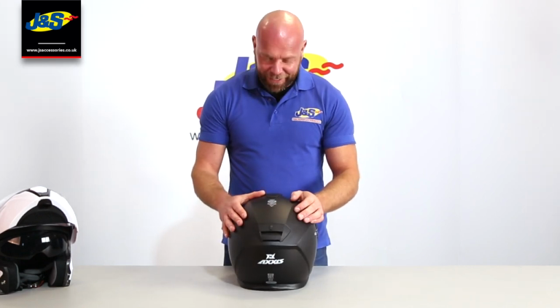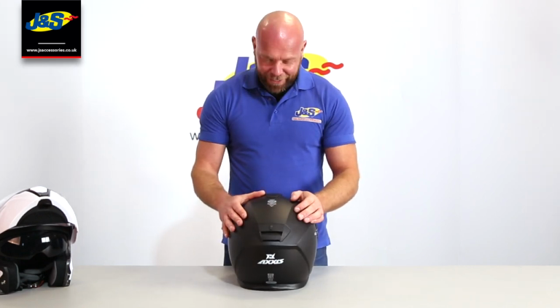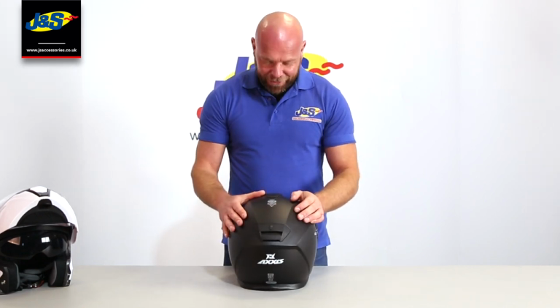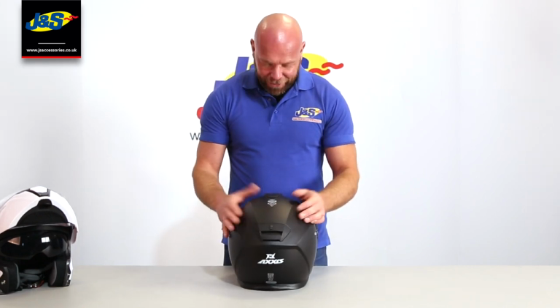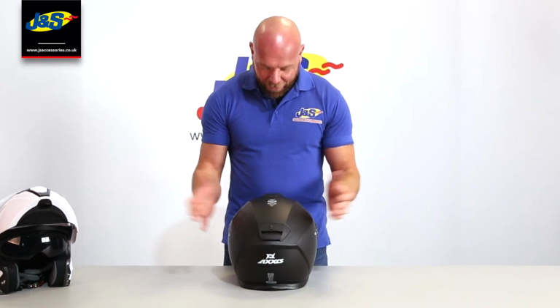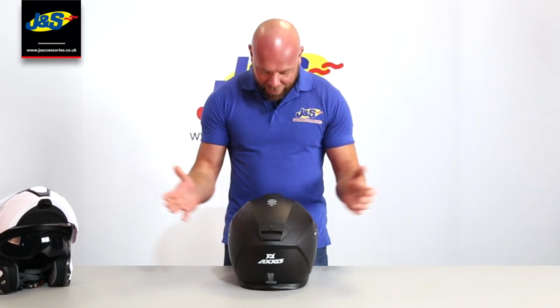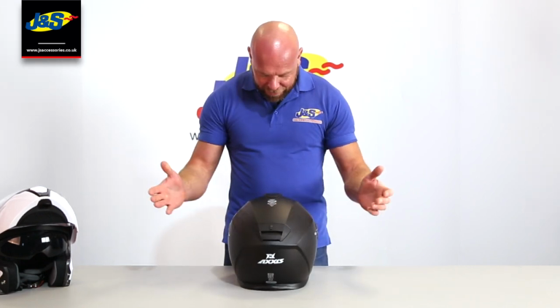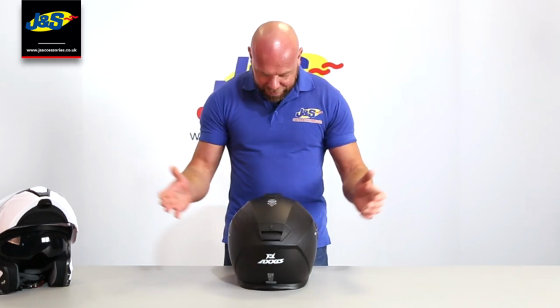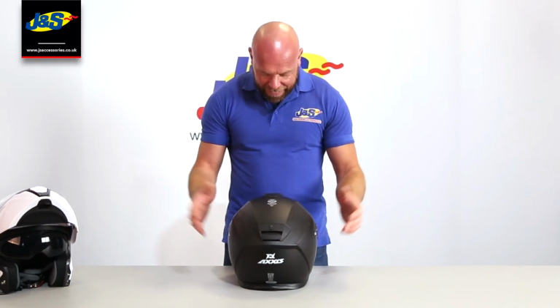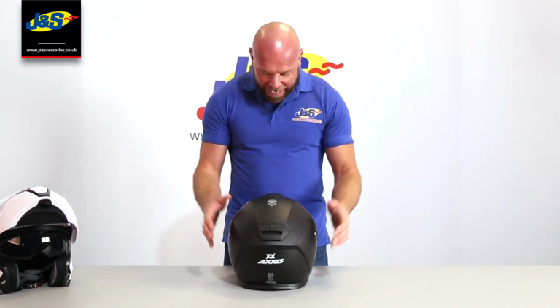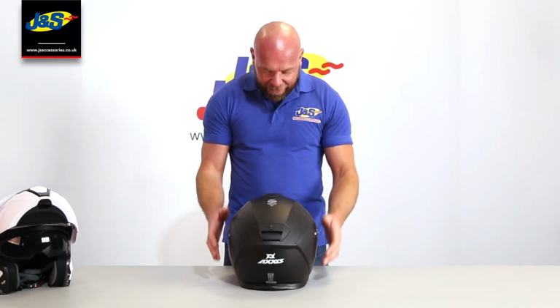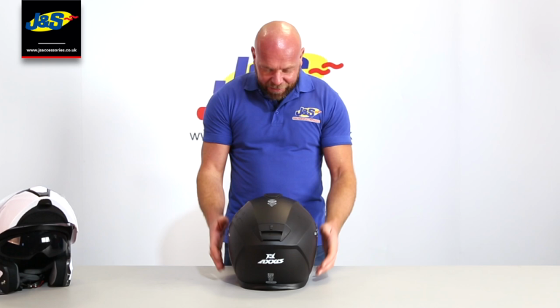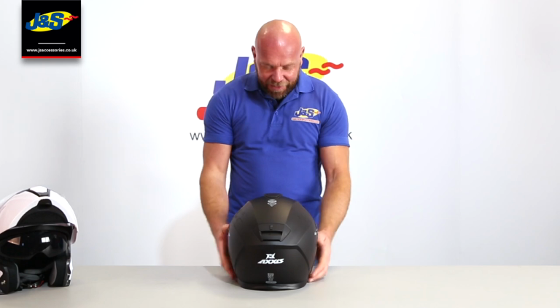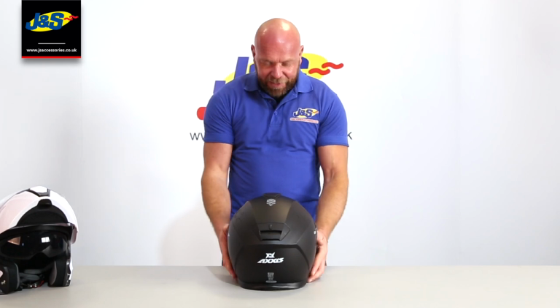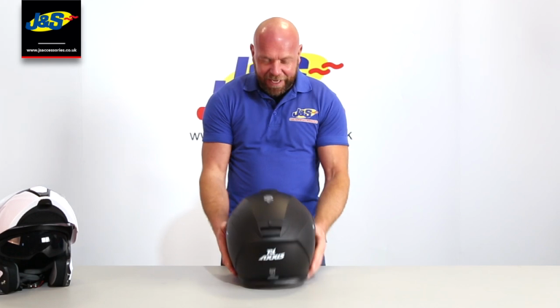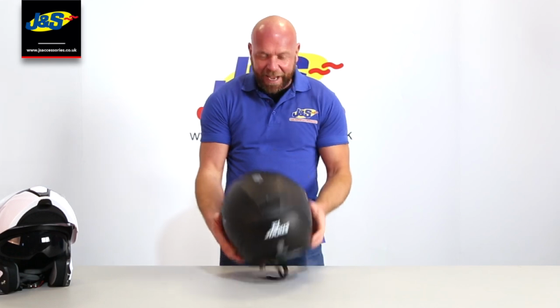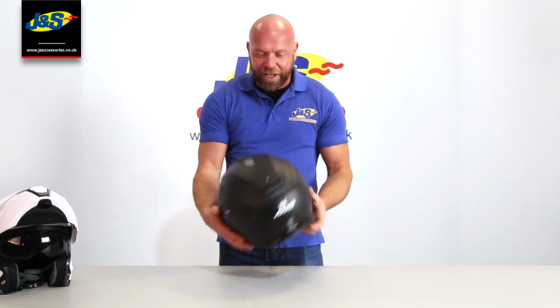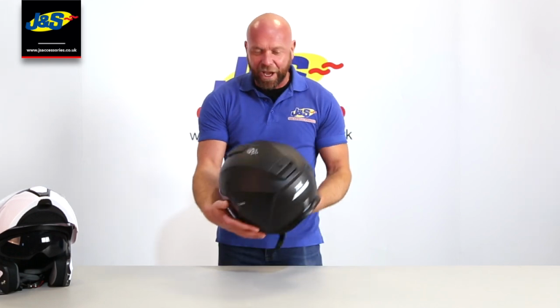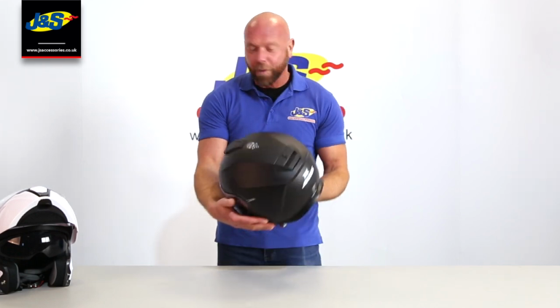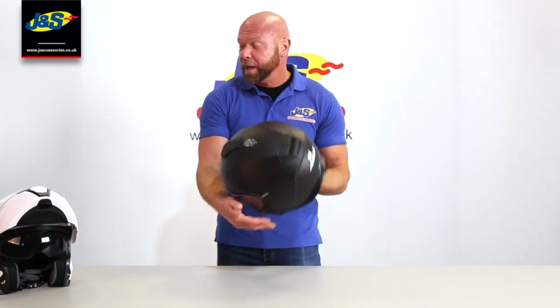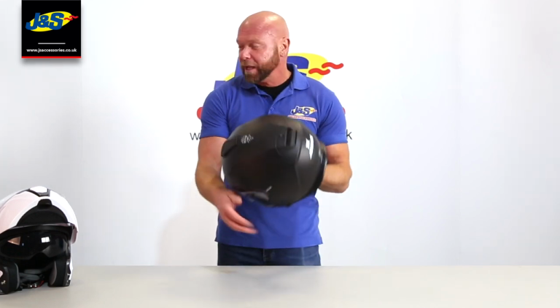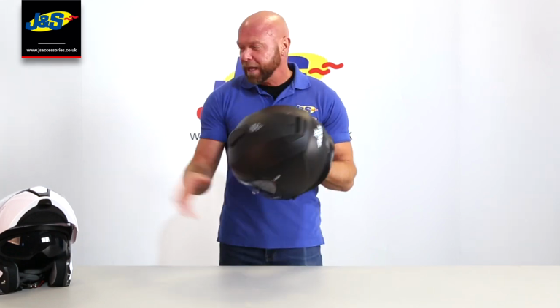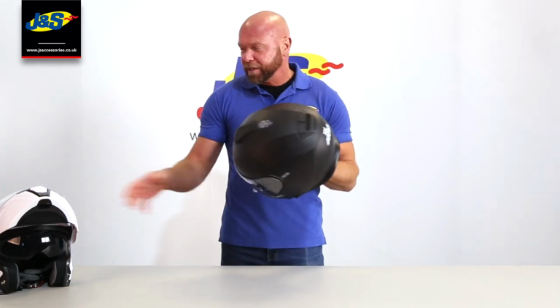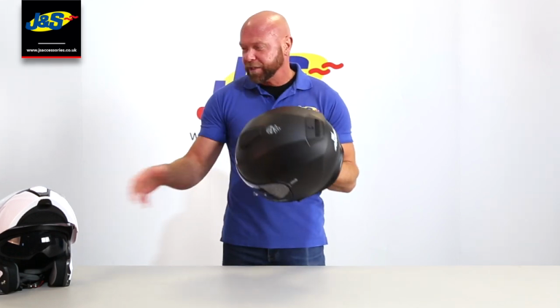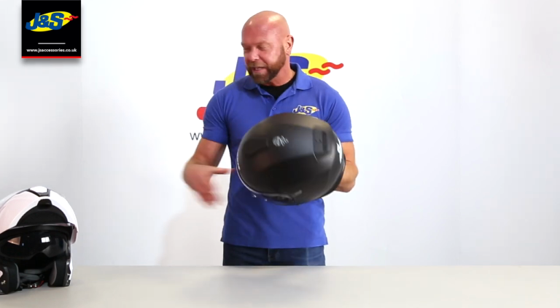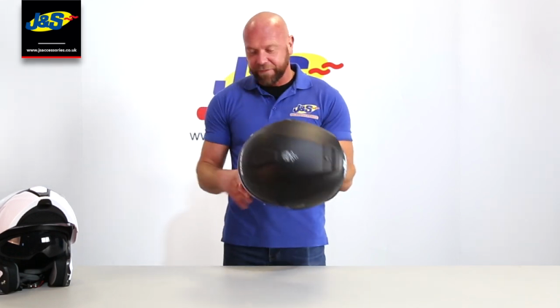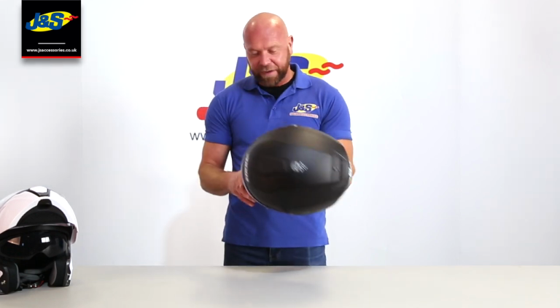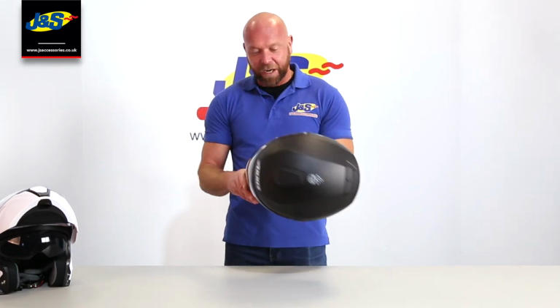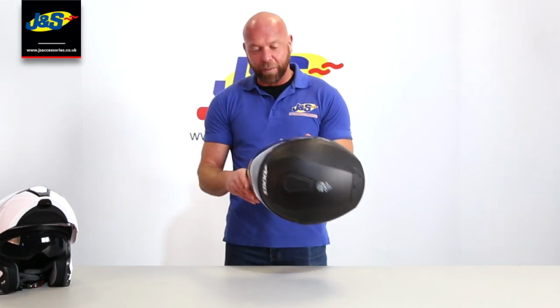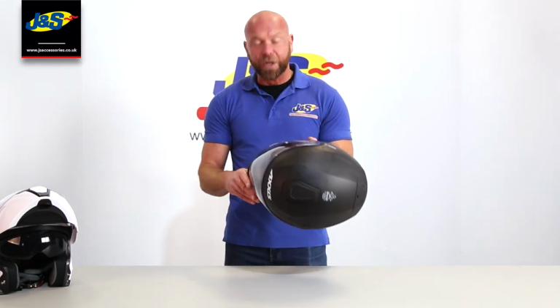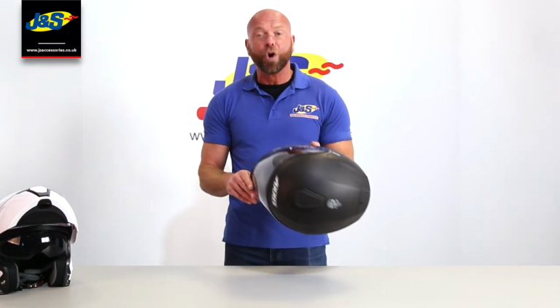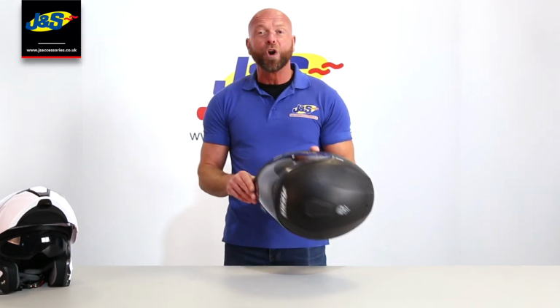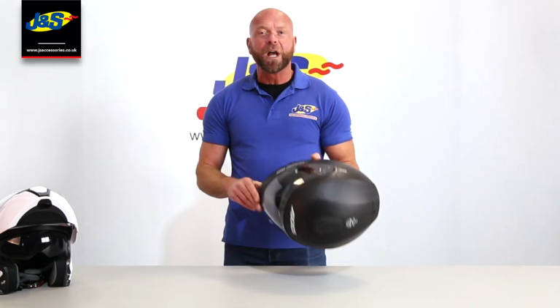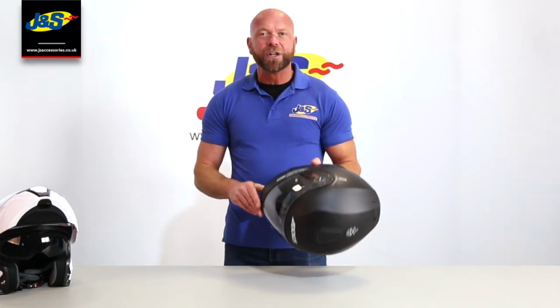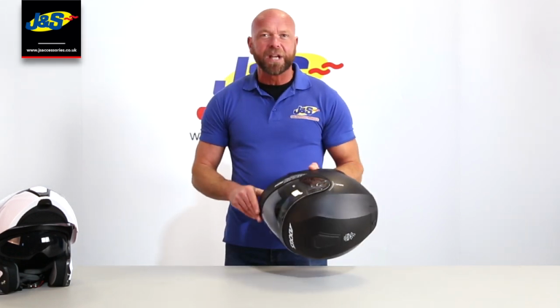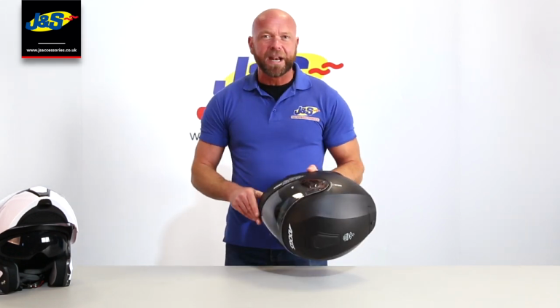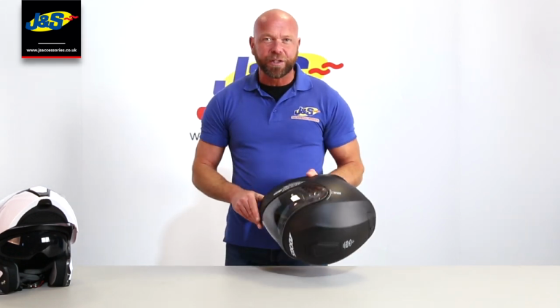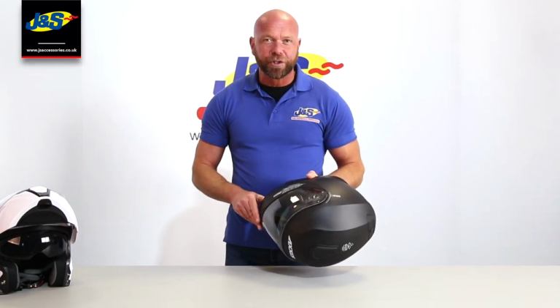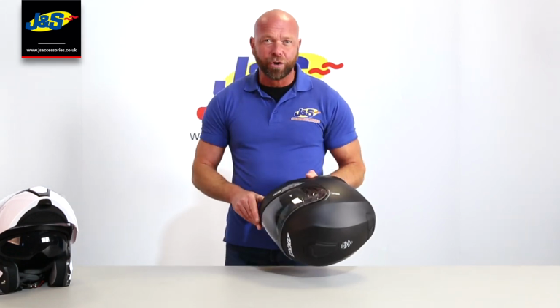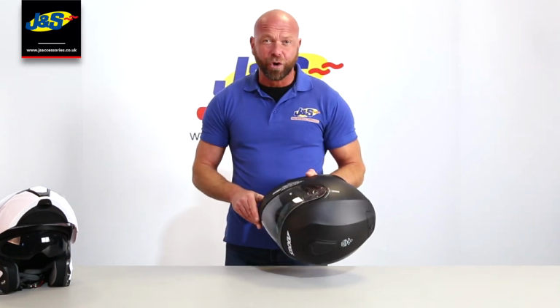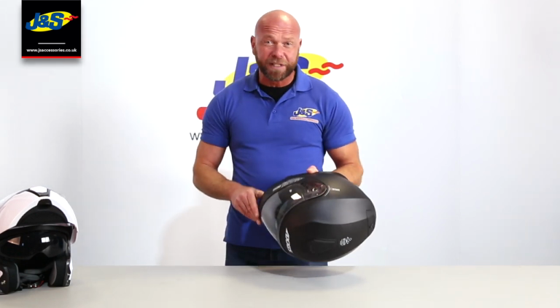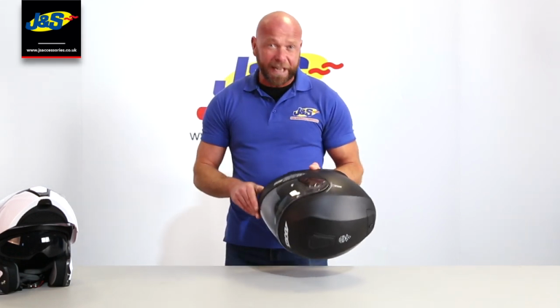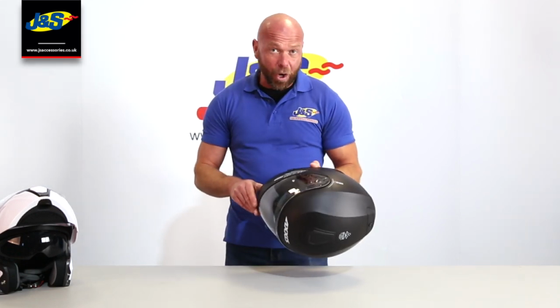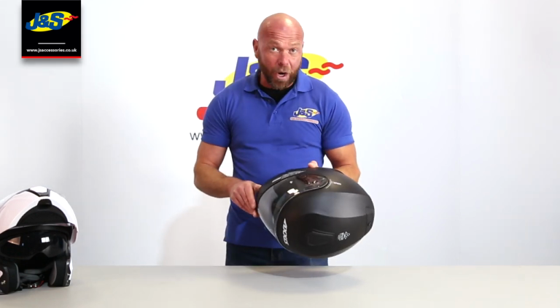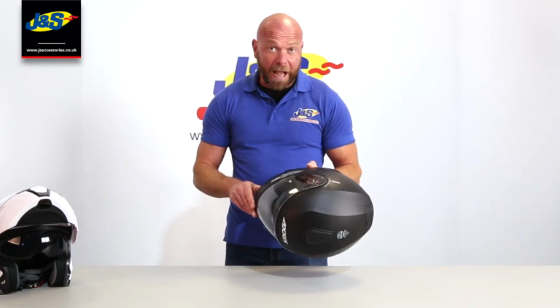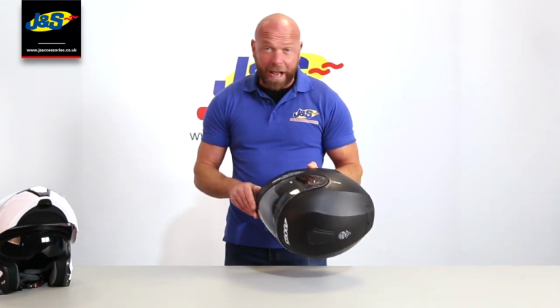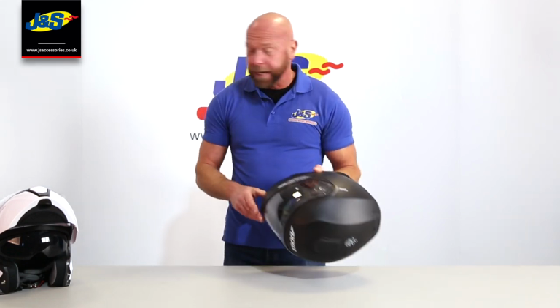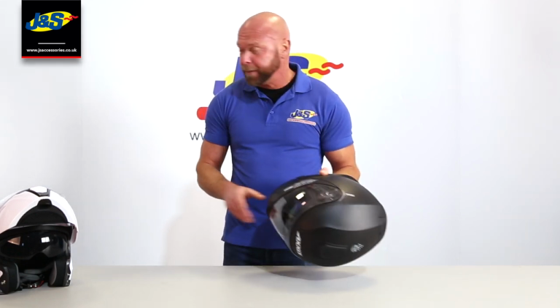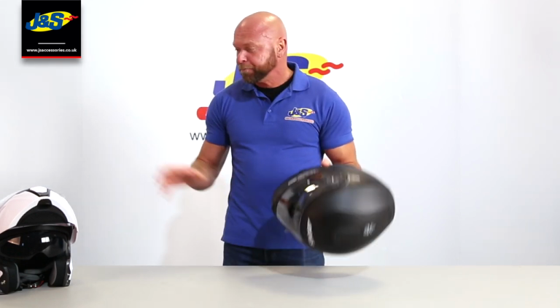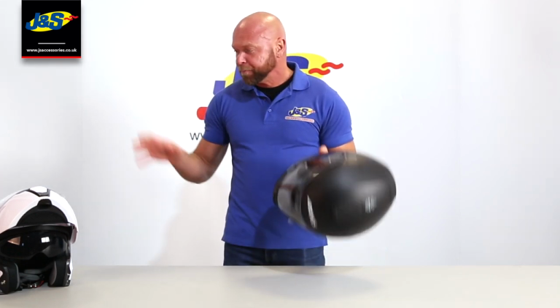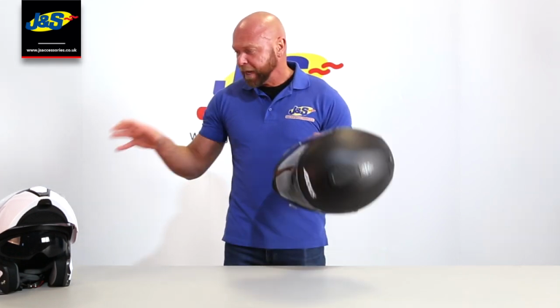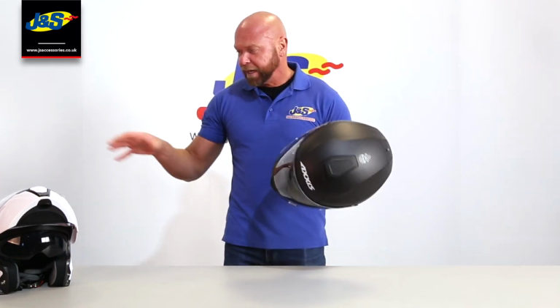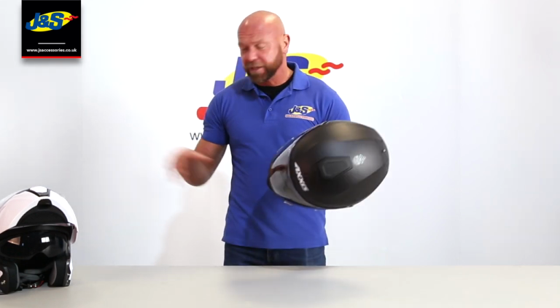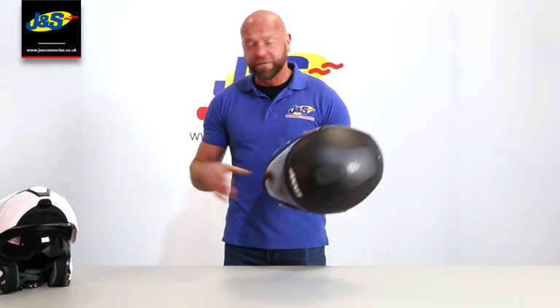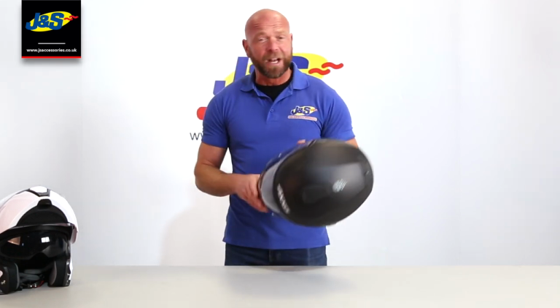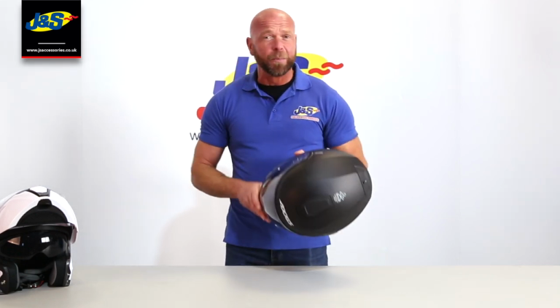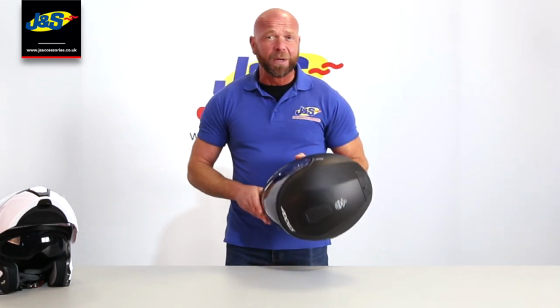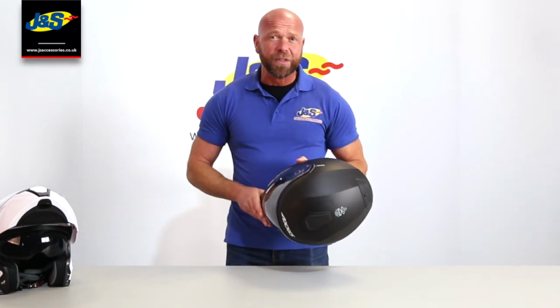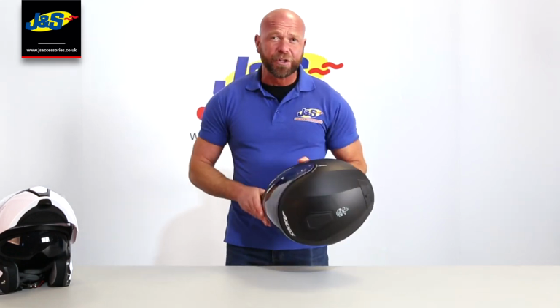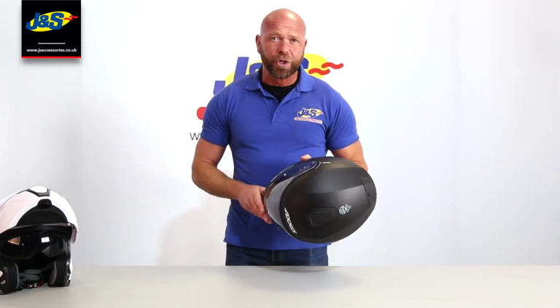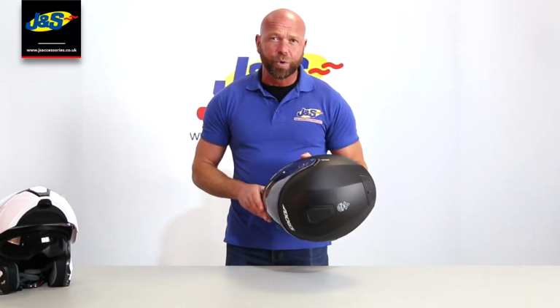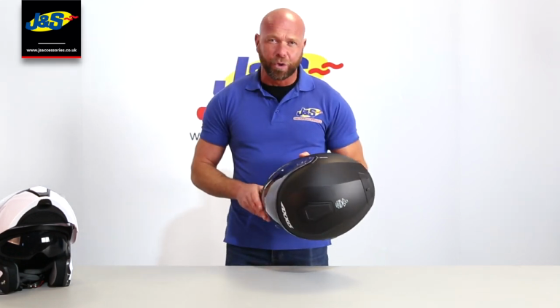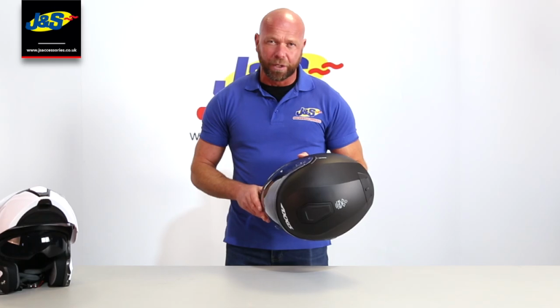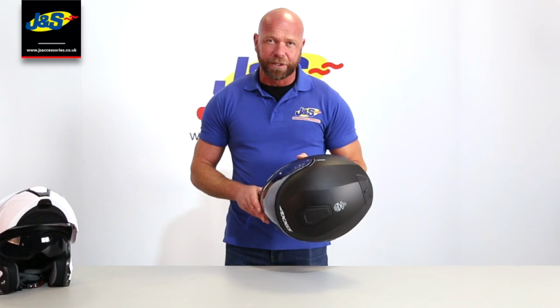So that's the Axis Gecko — available in all our JNS stores and online, in the two colours.